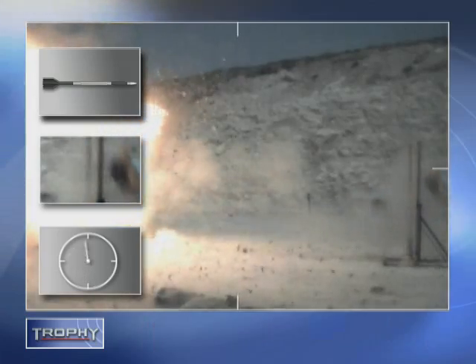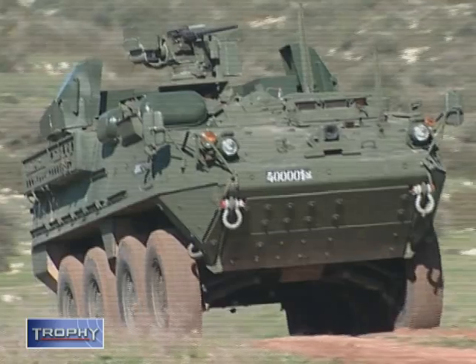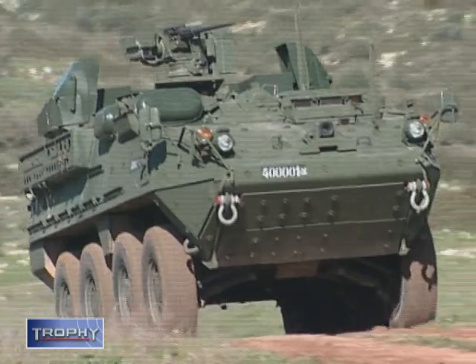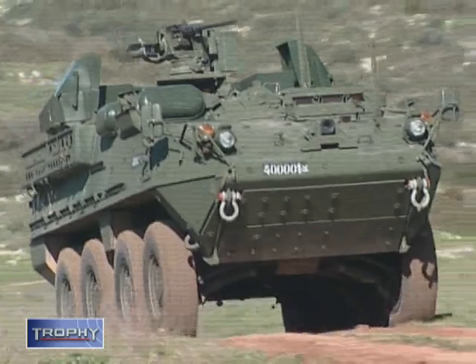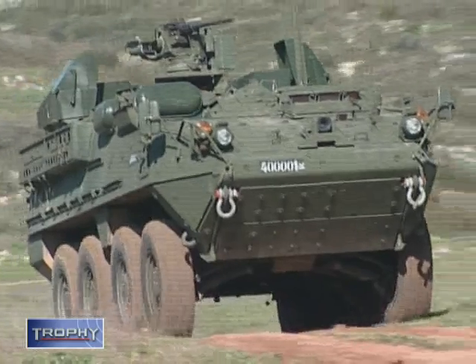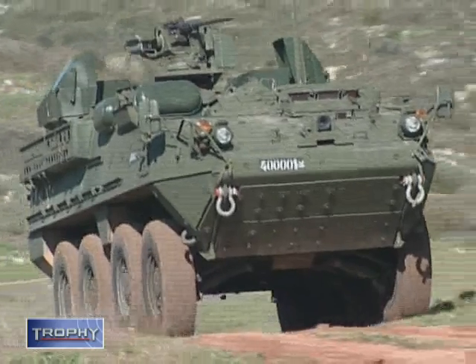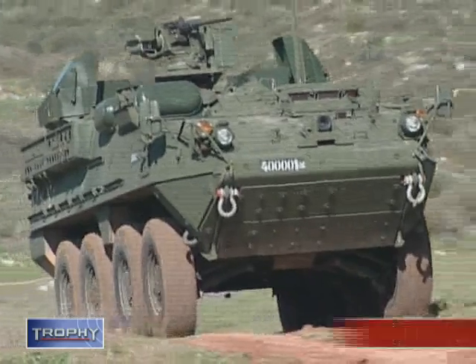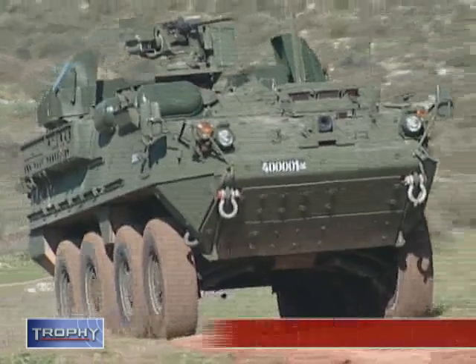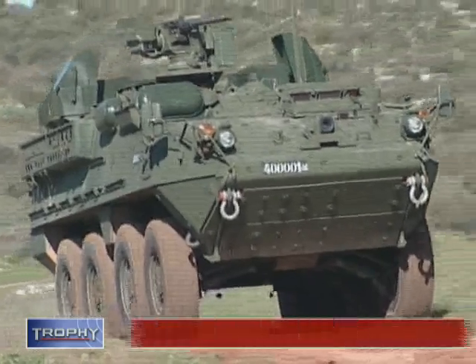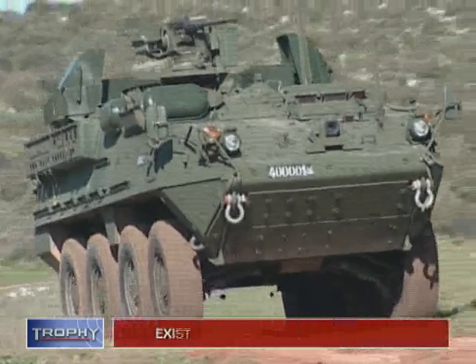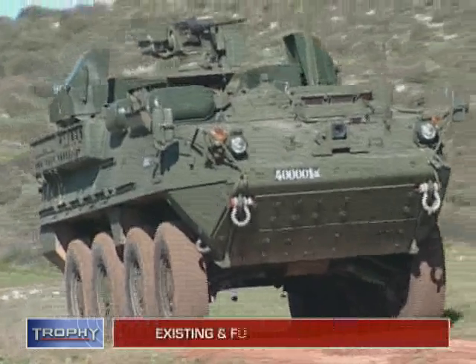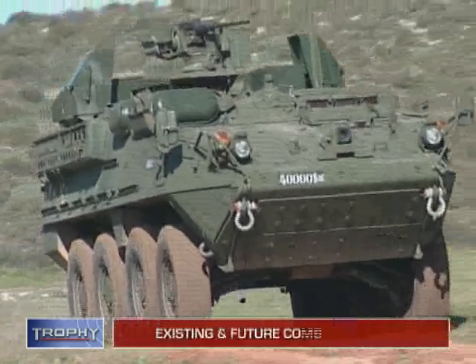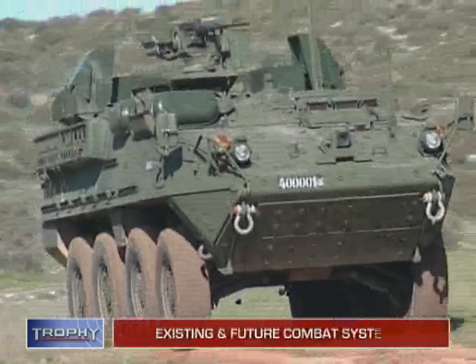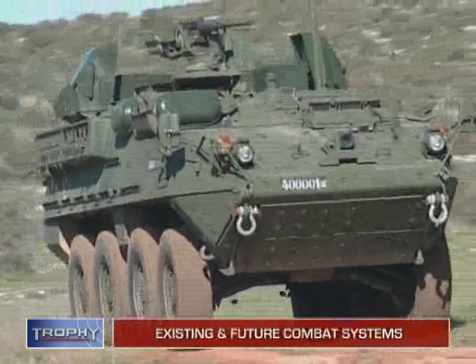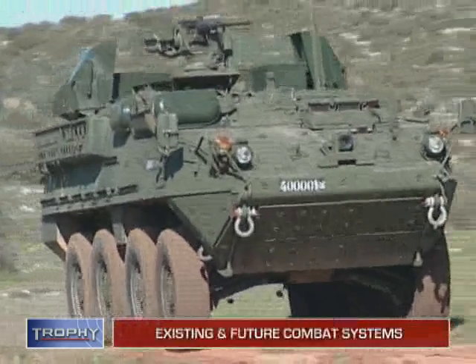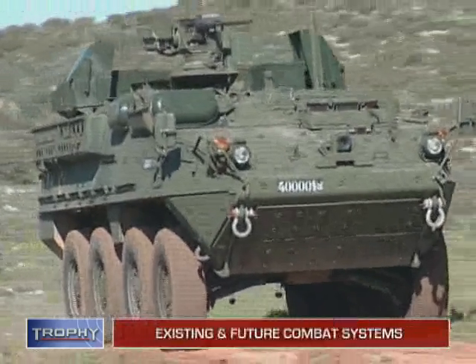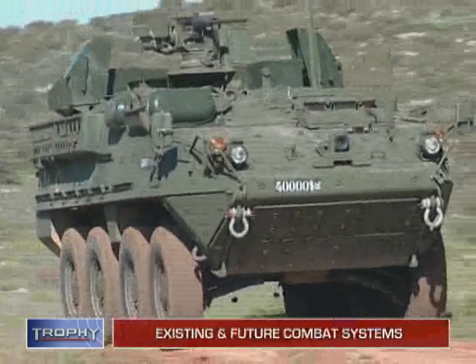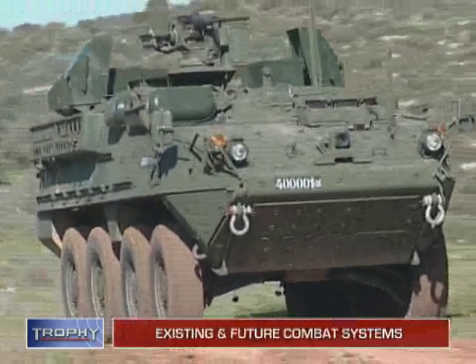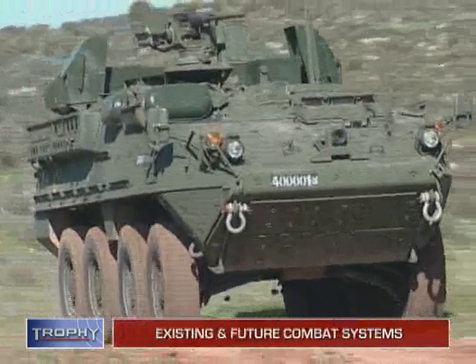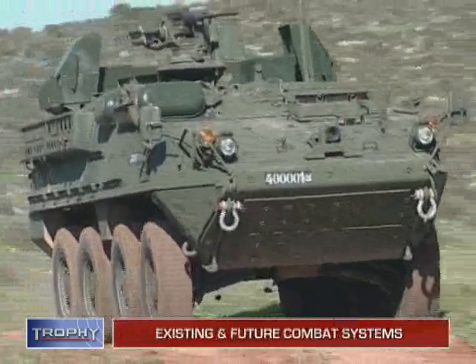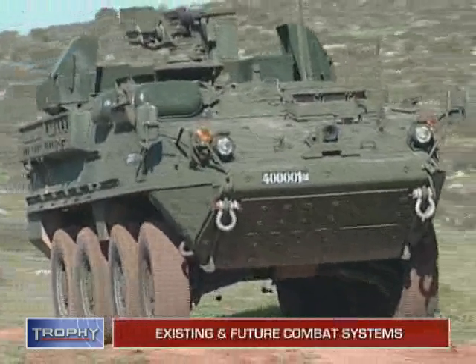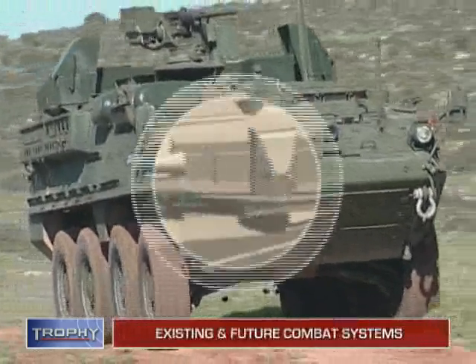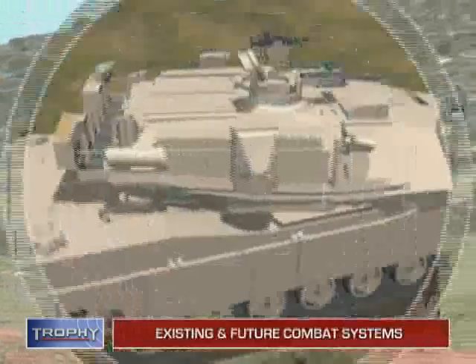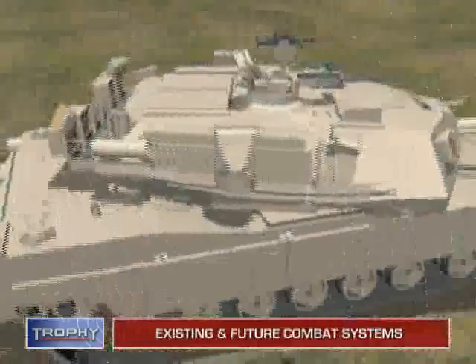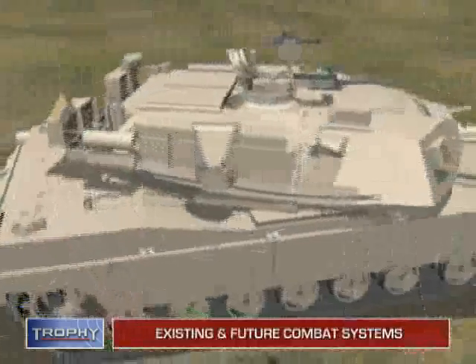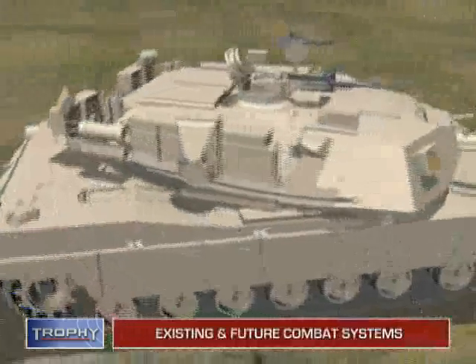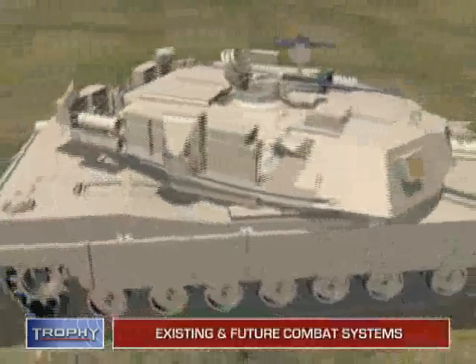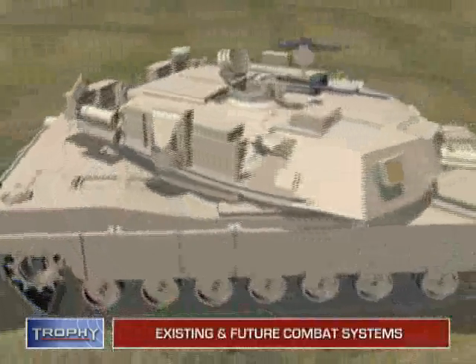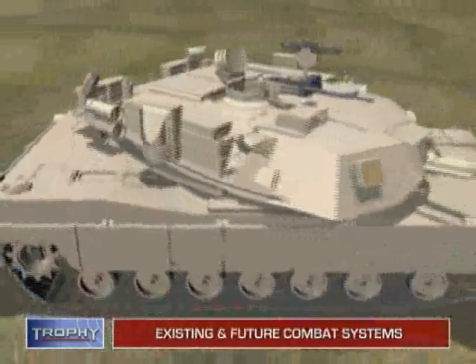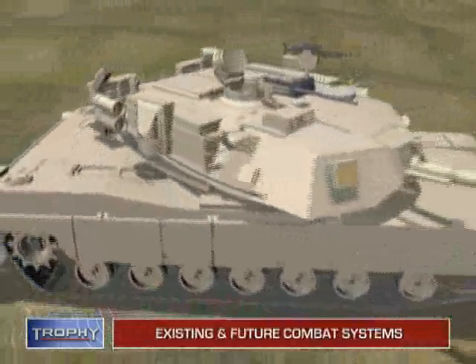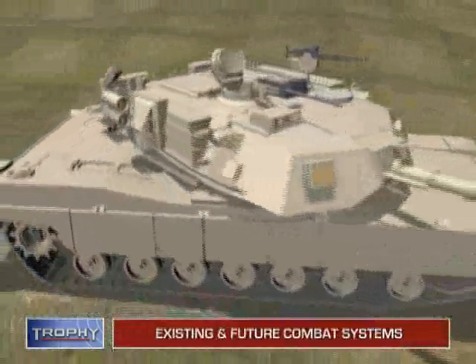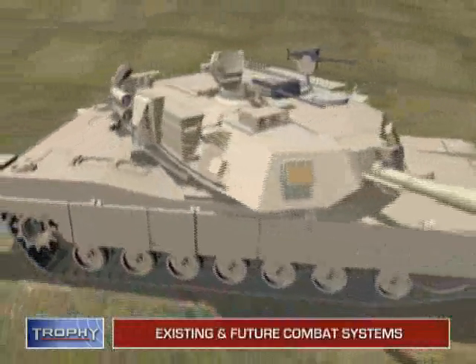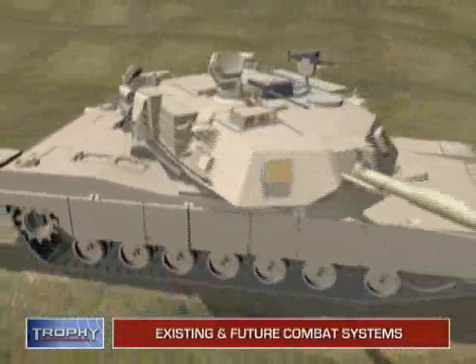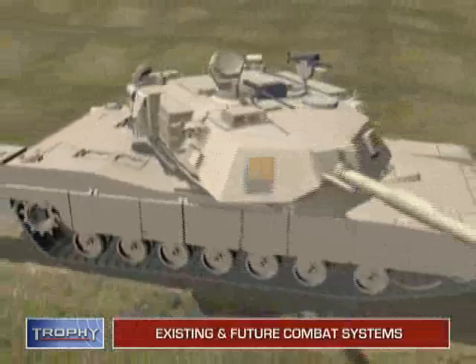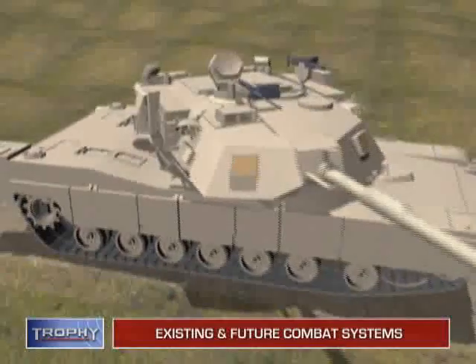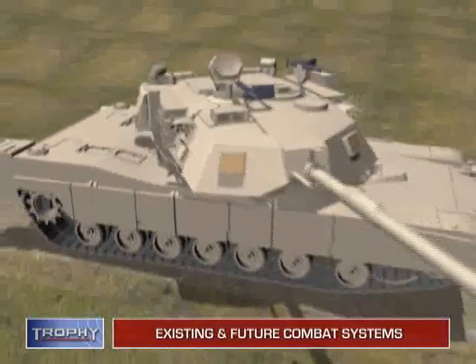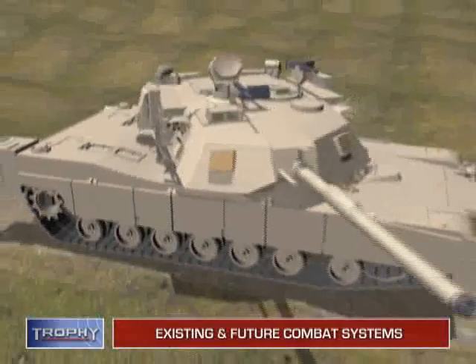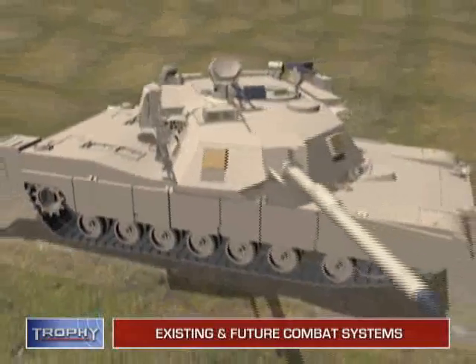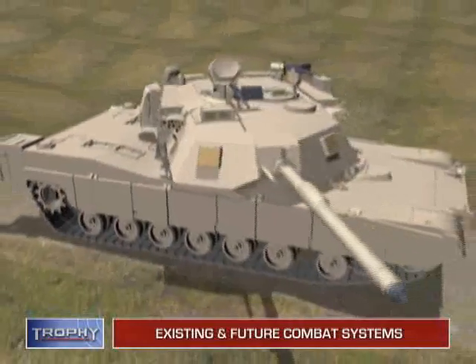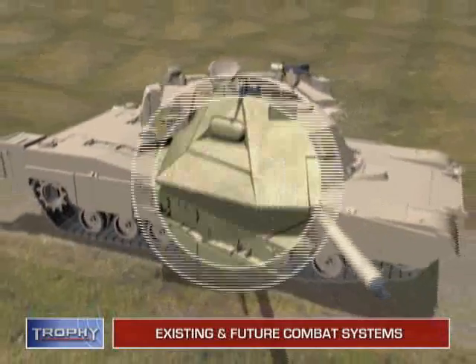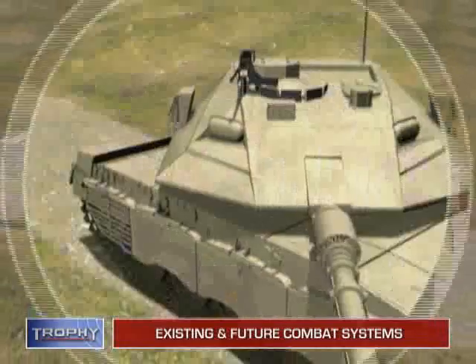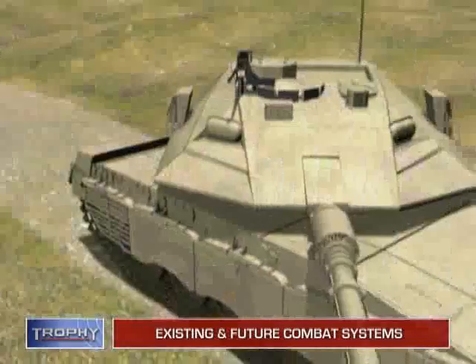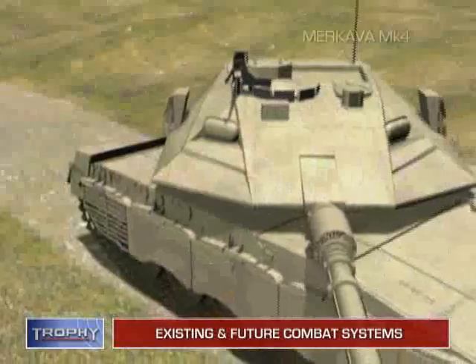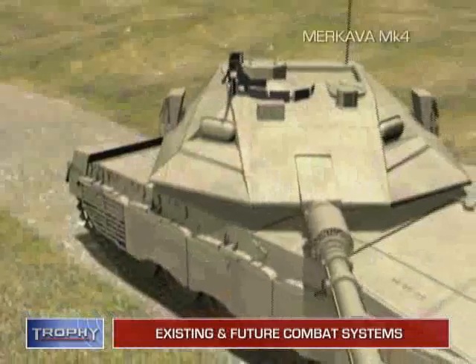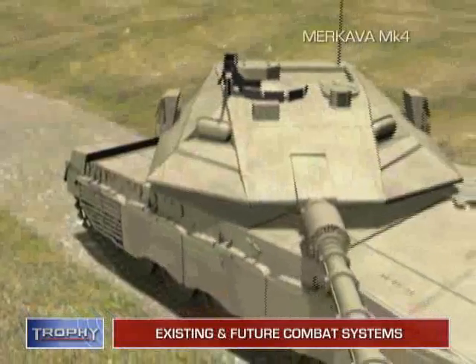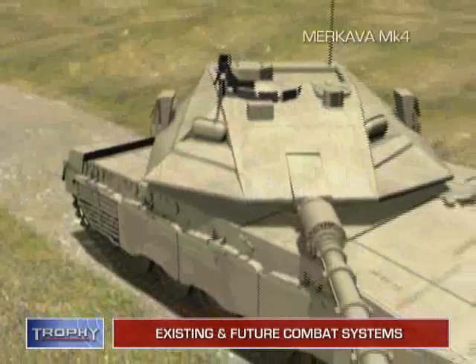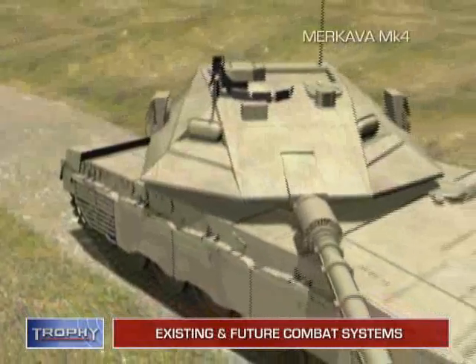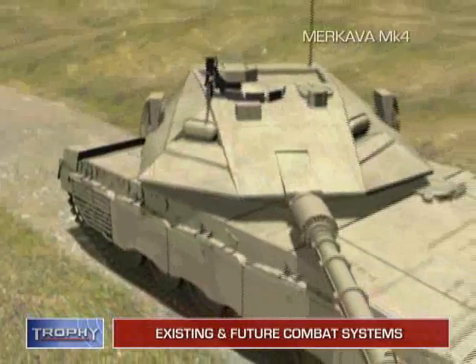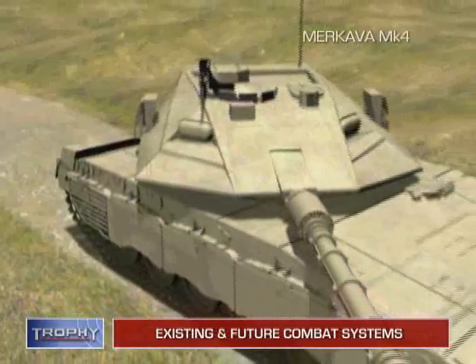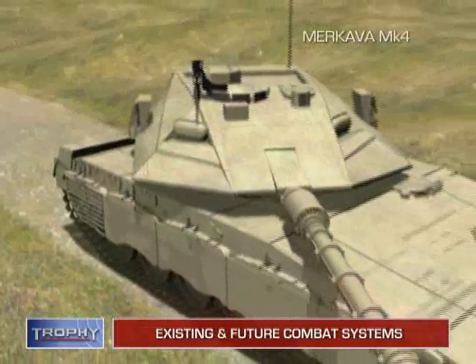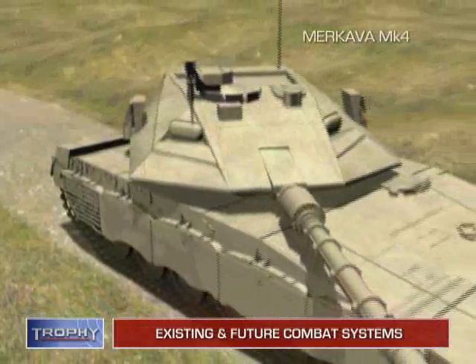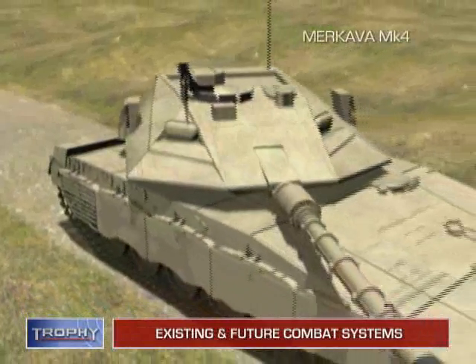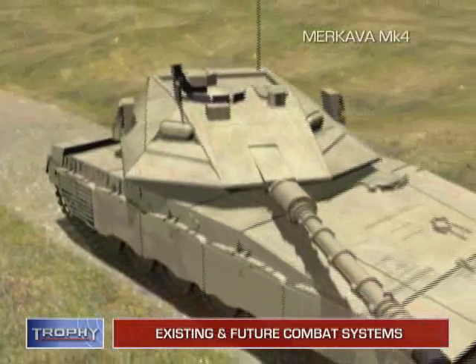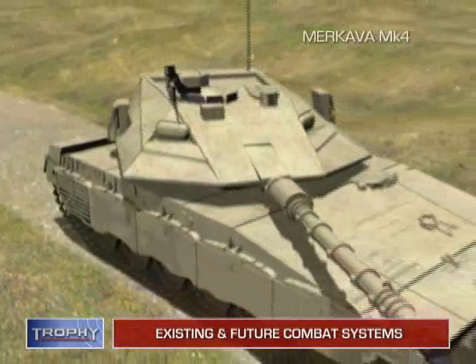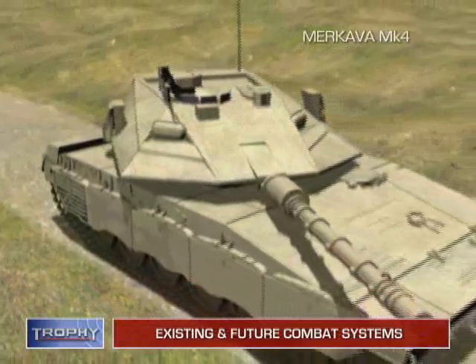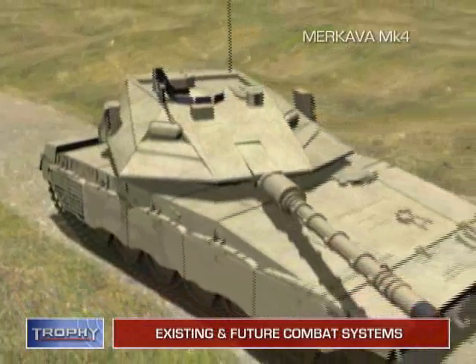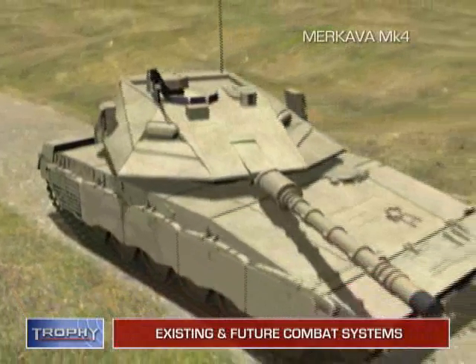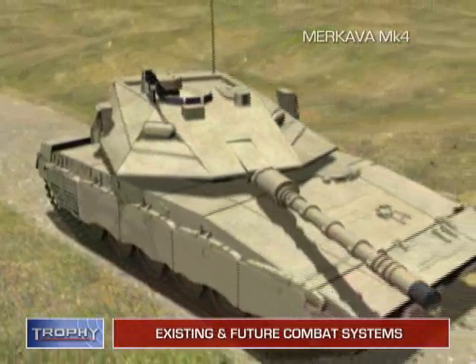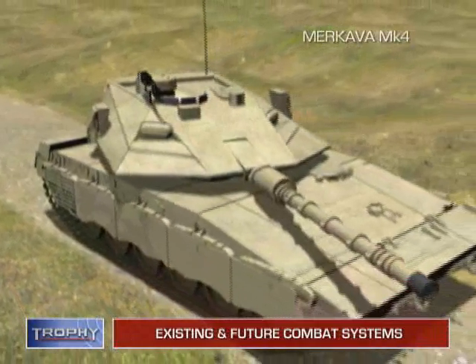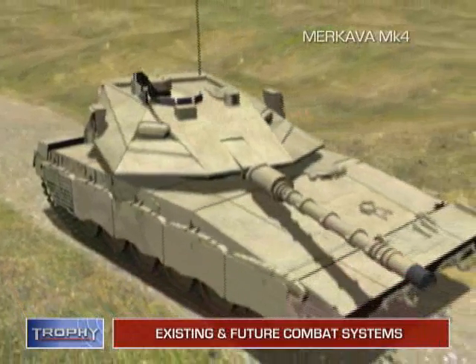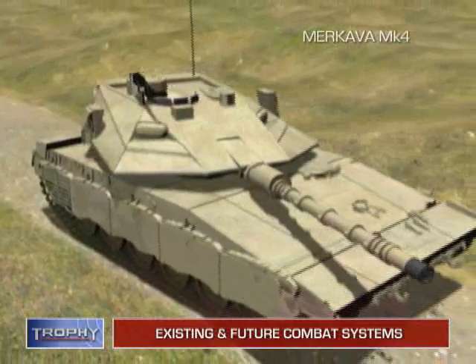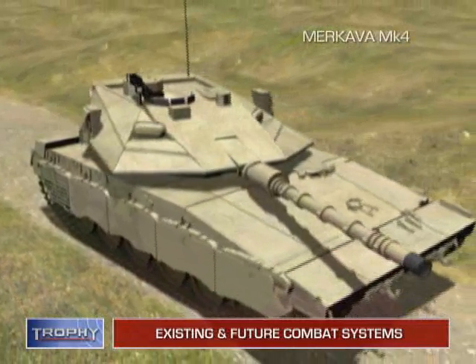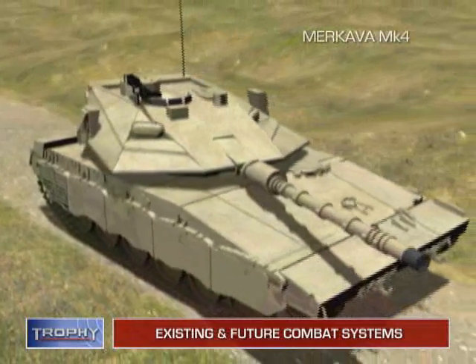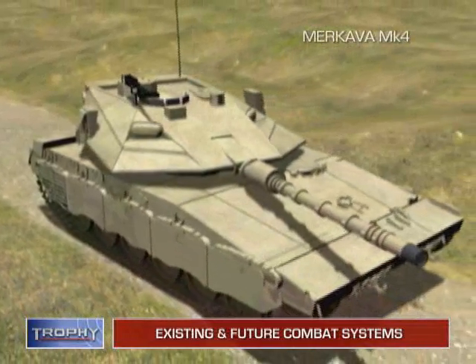Trophy was designed for current as well as future combat systems, increasing platform protection while reducing vehicle weight.